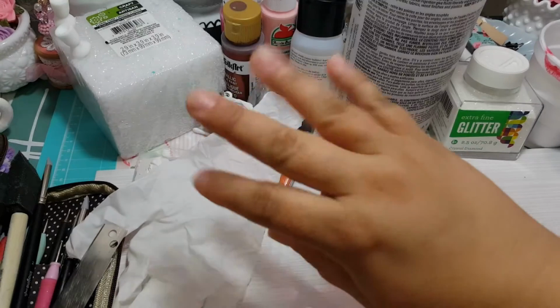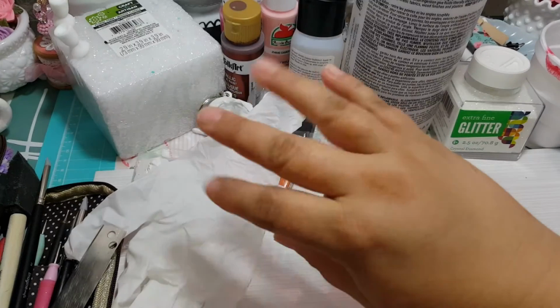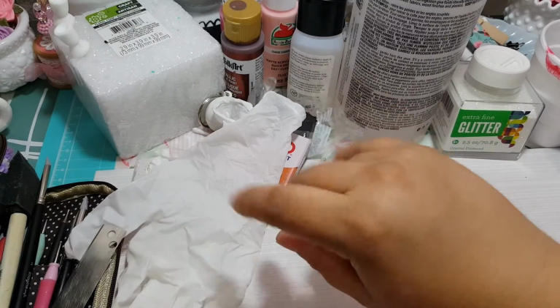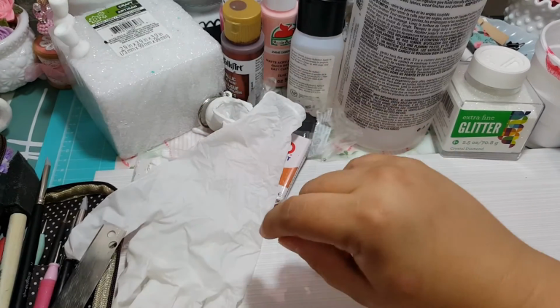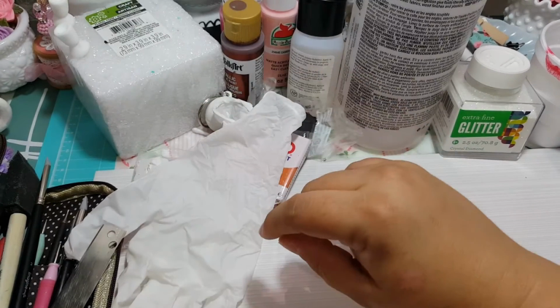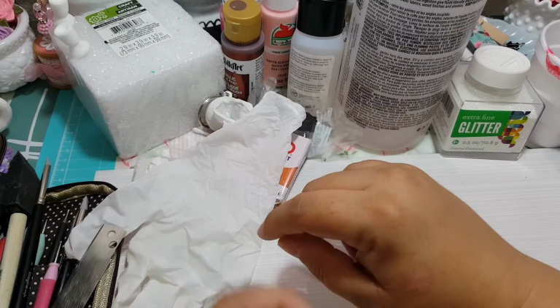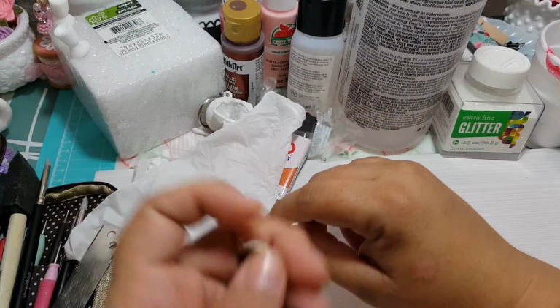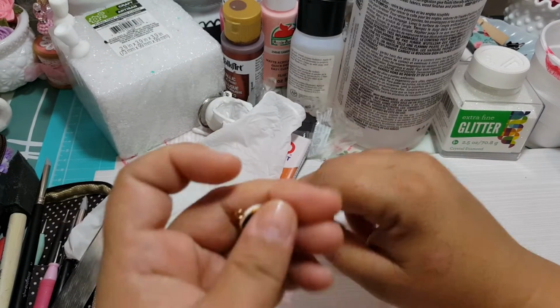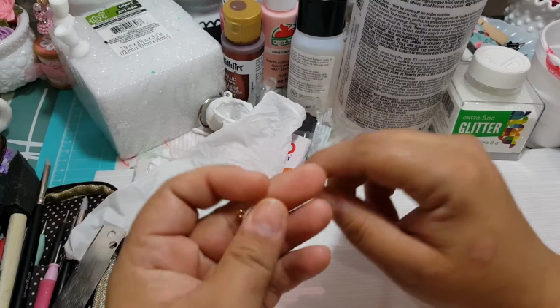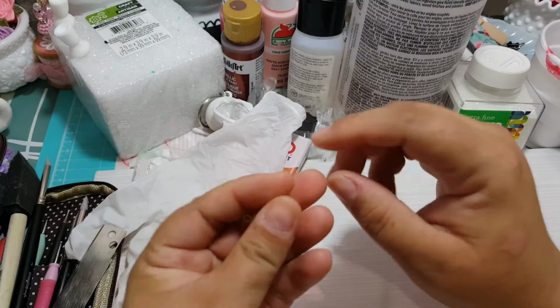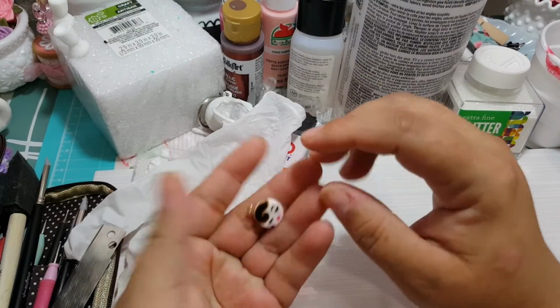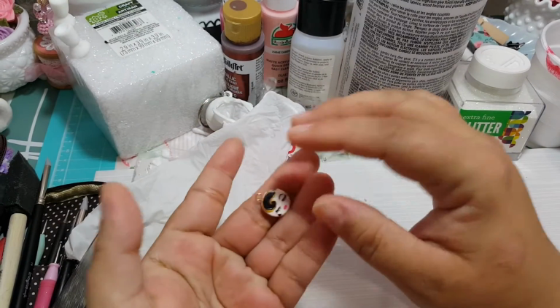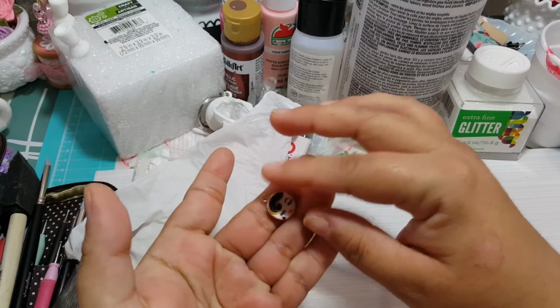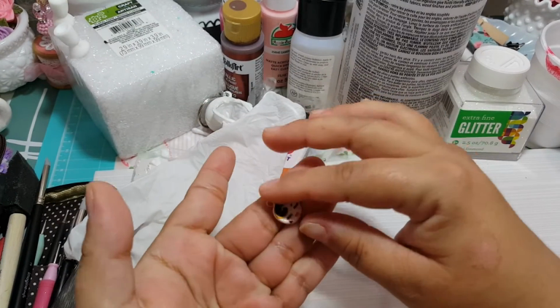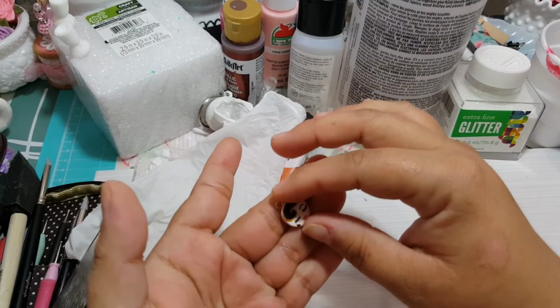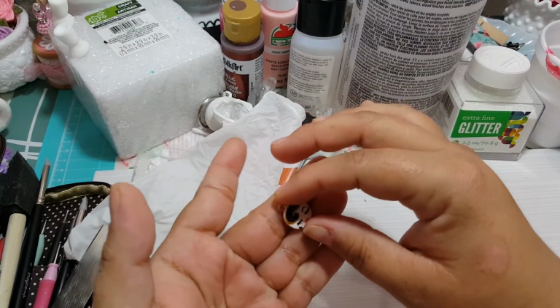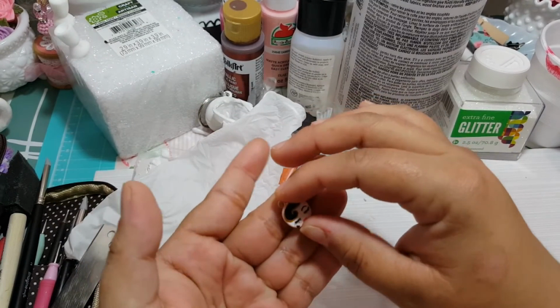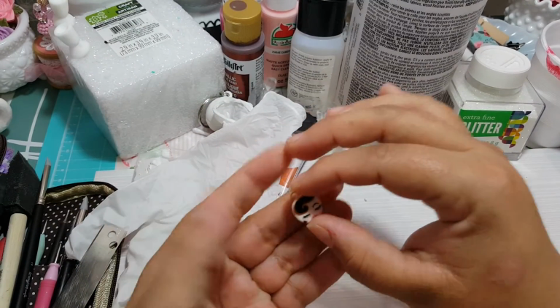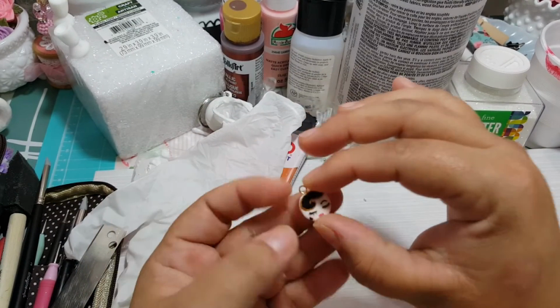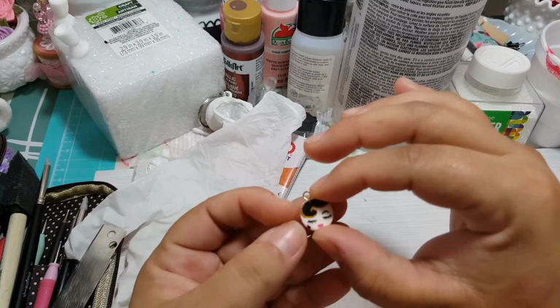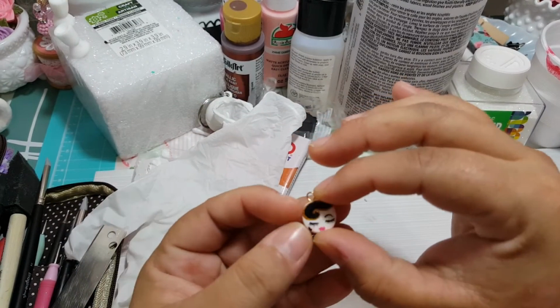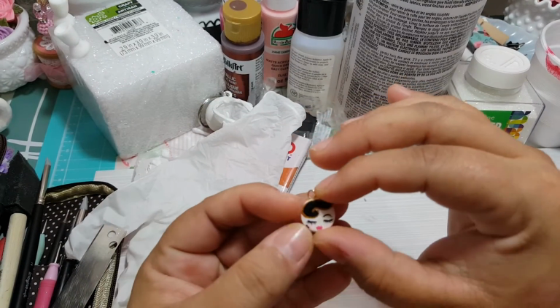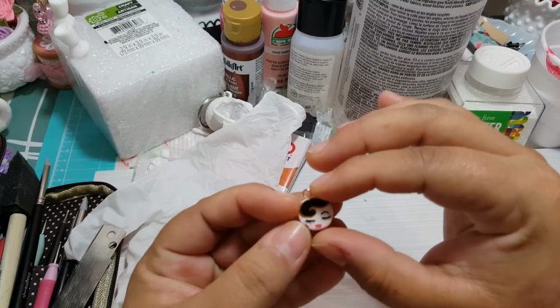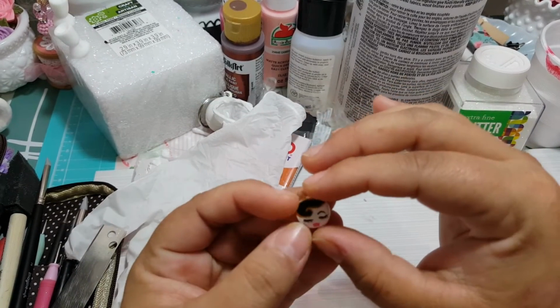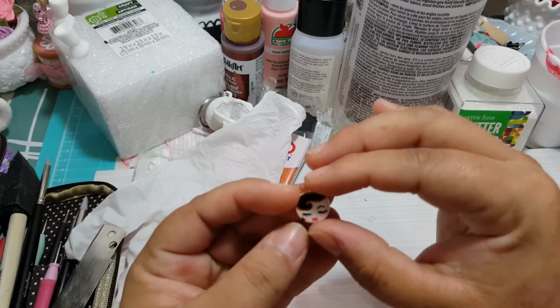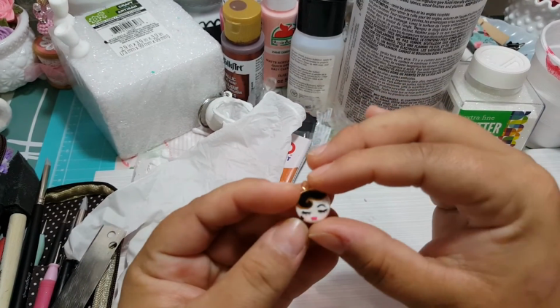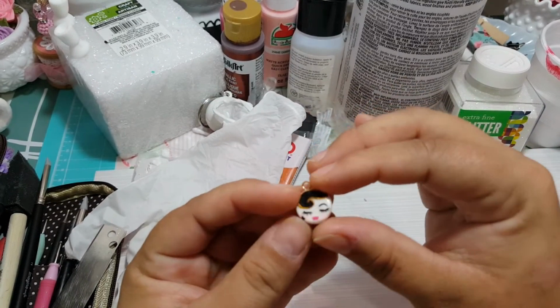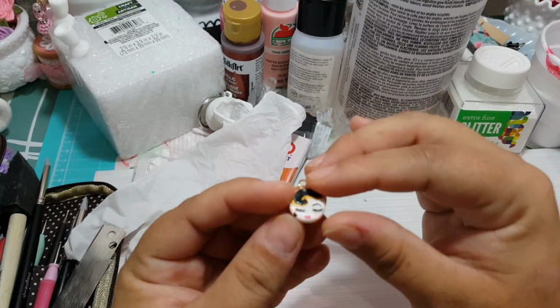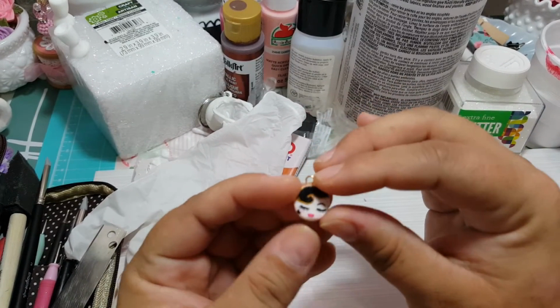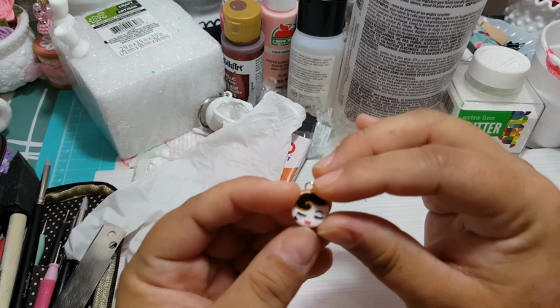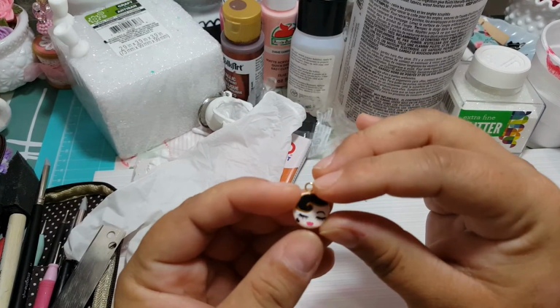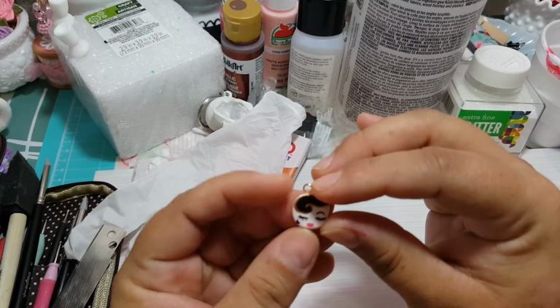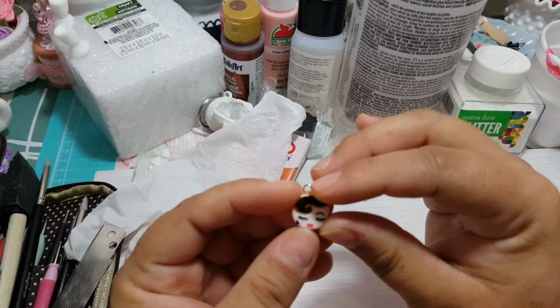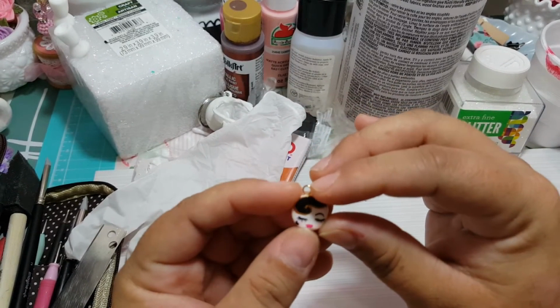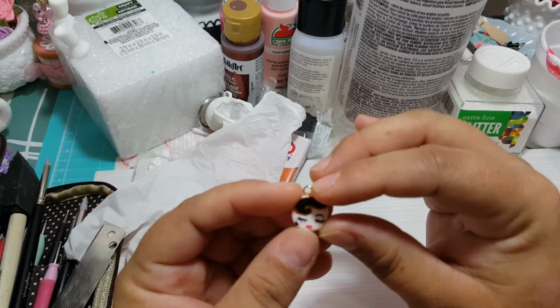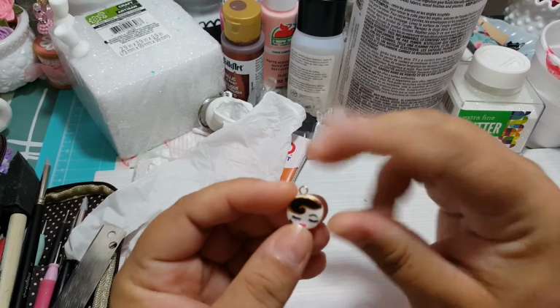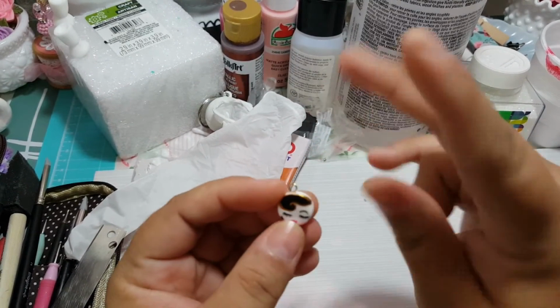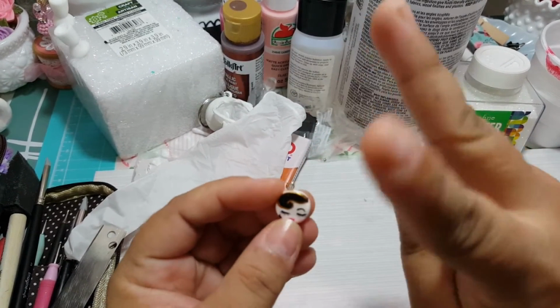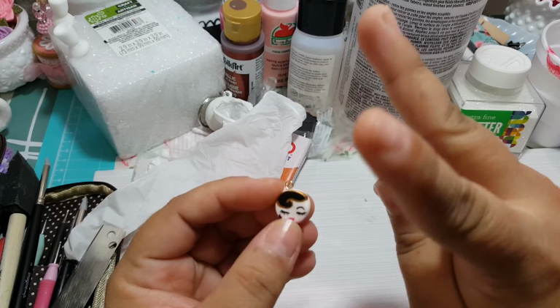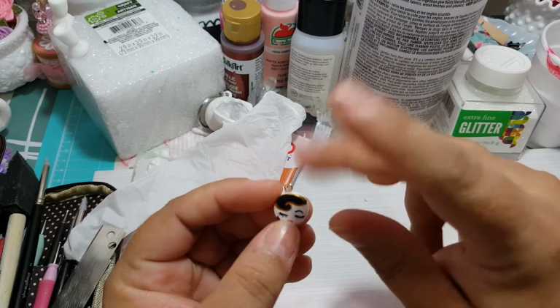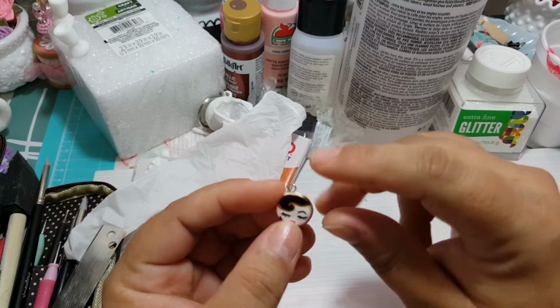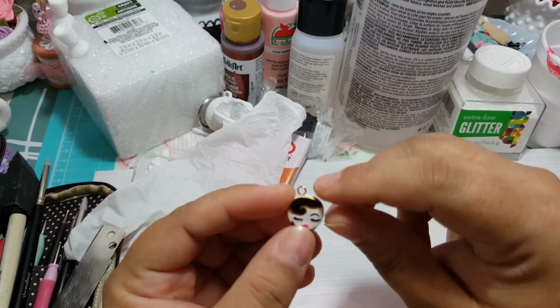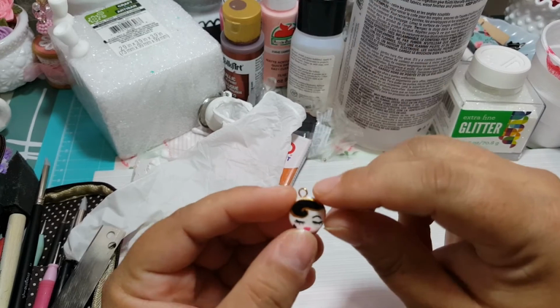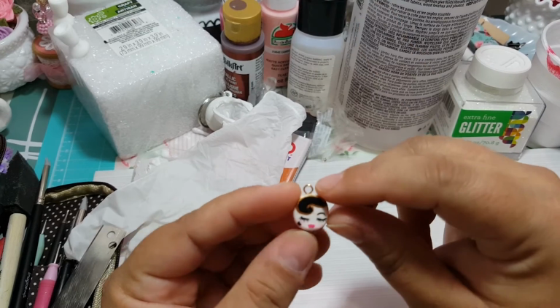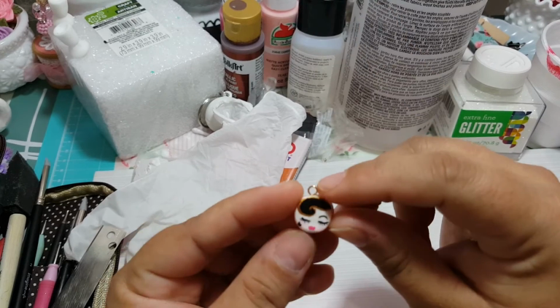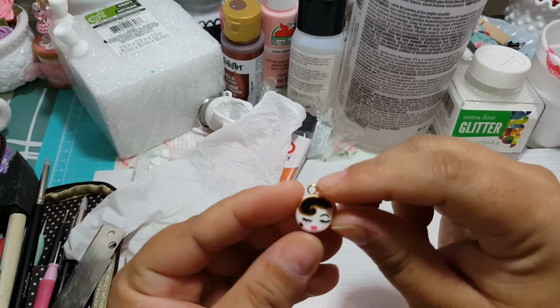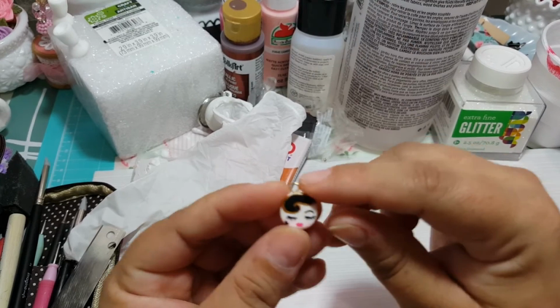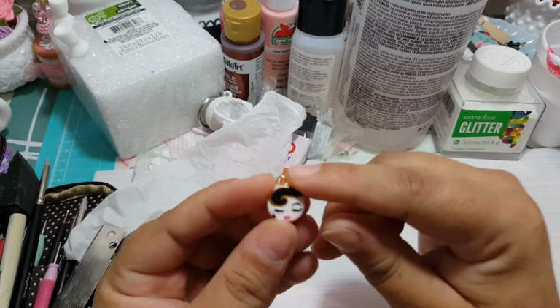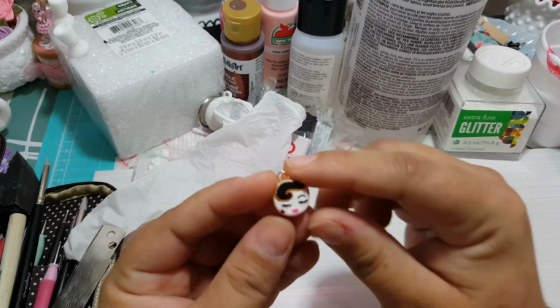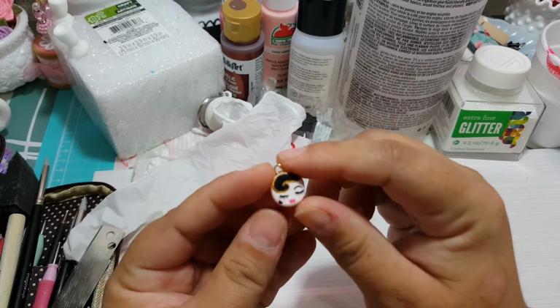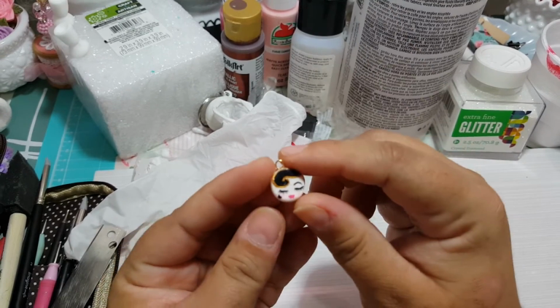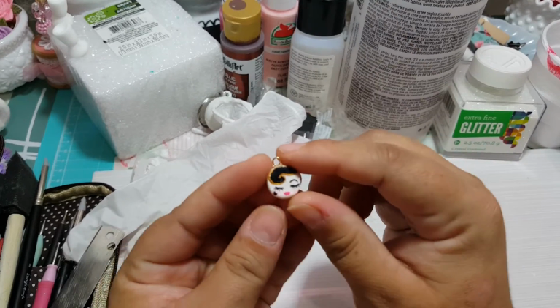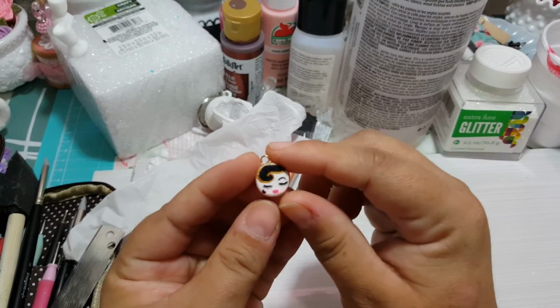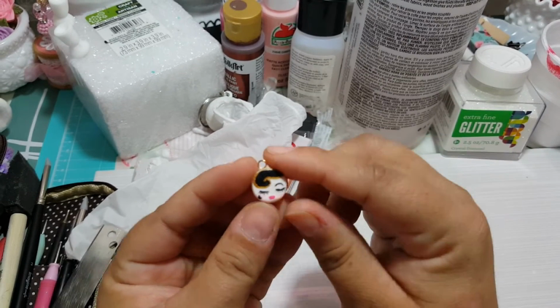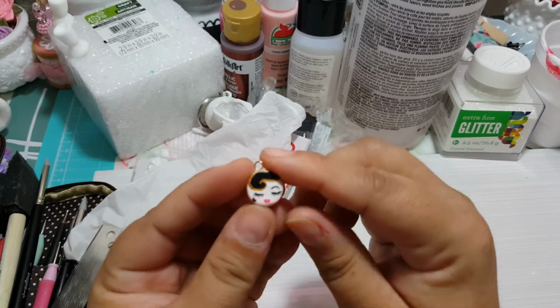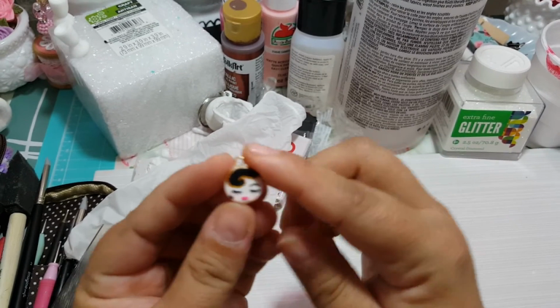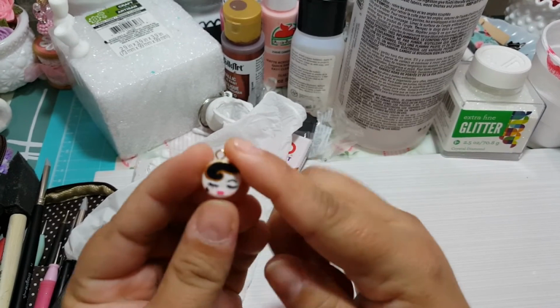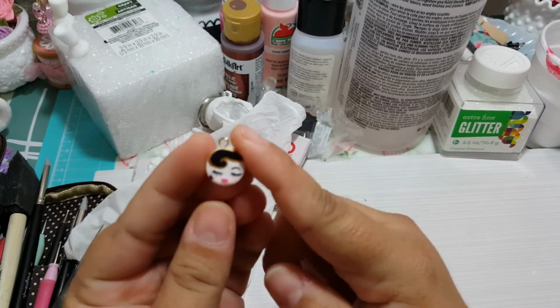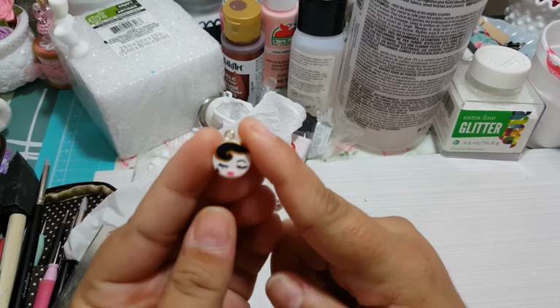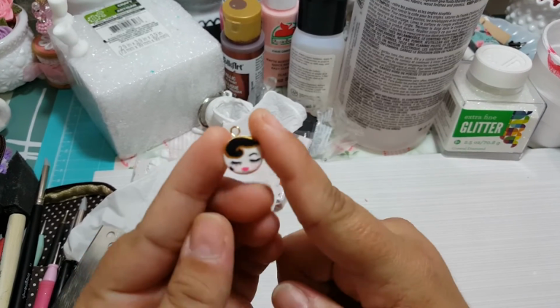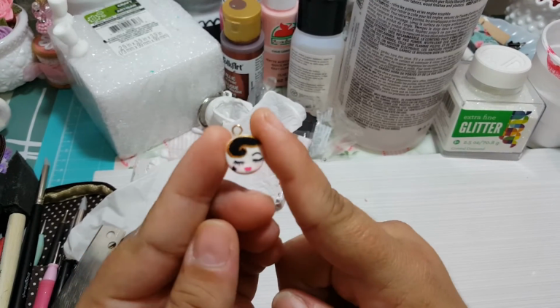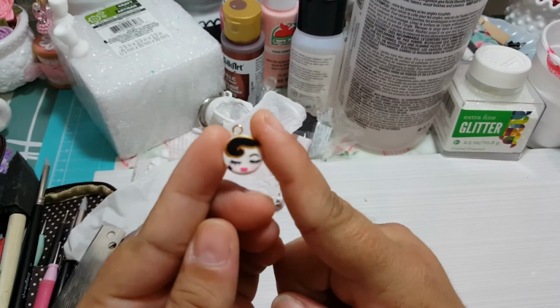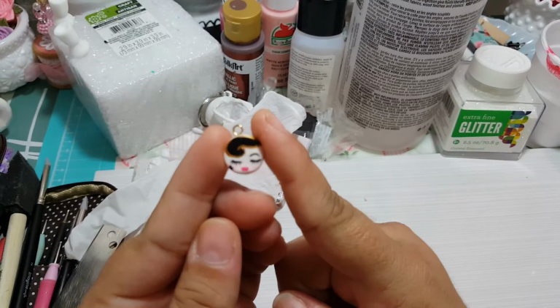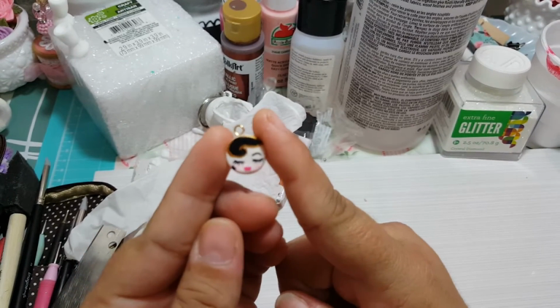Hi again YouTube, and that is a part two — that is the tiny tiny charm that I made.